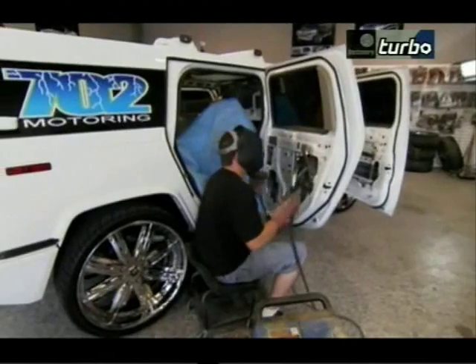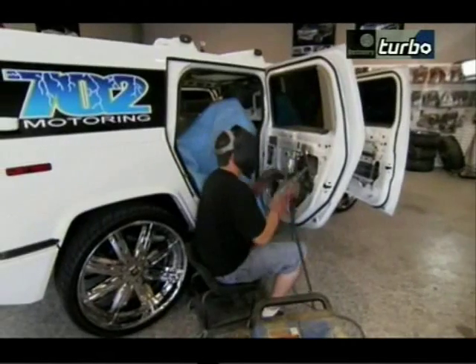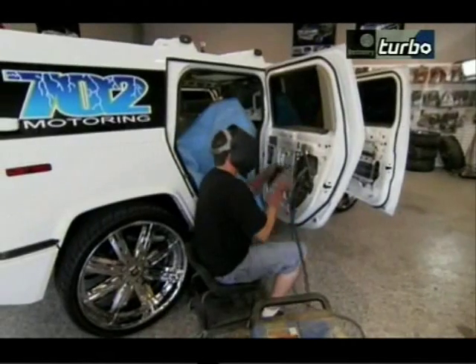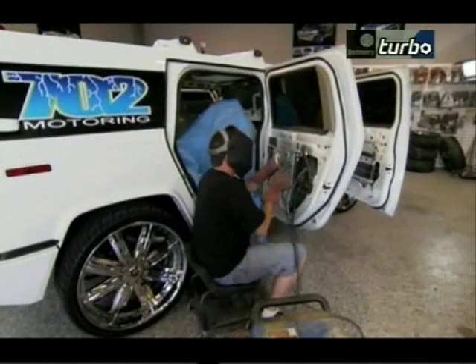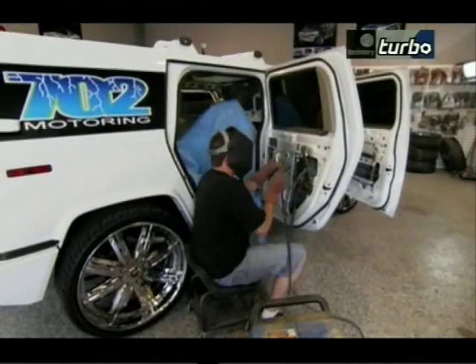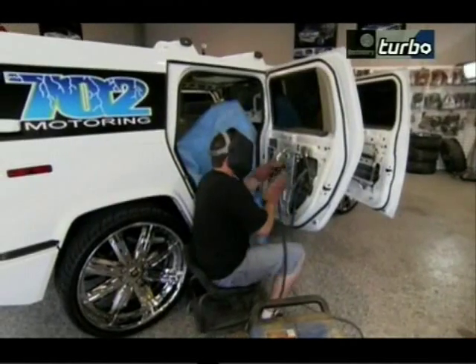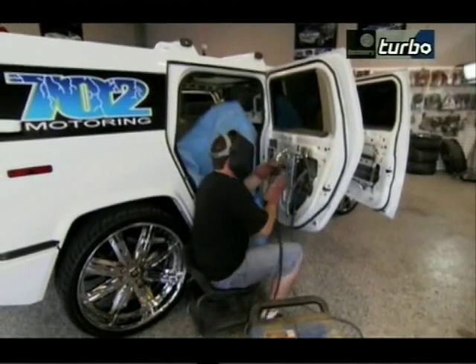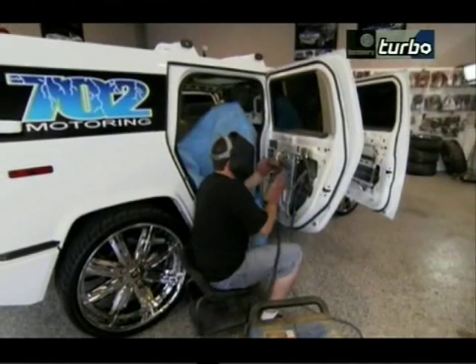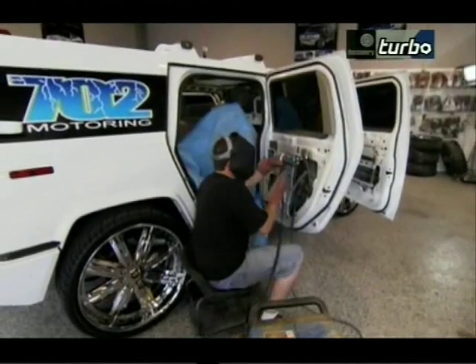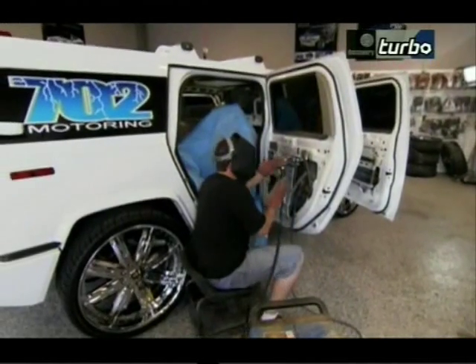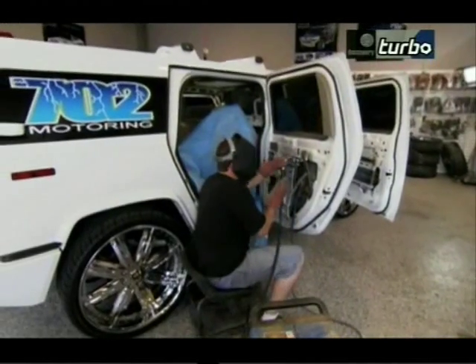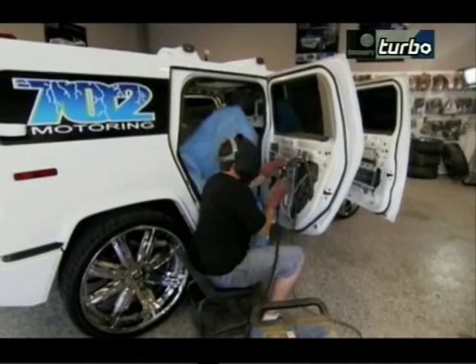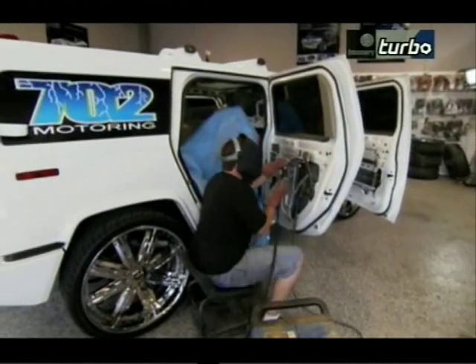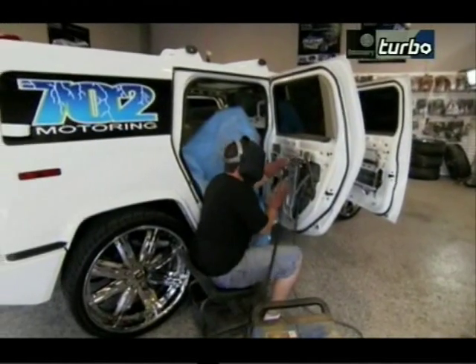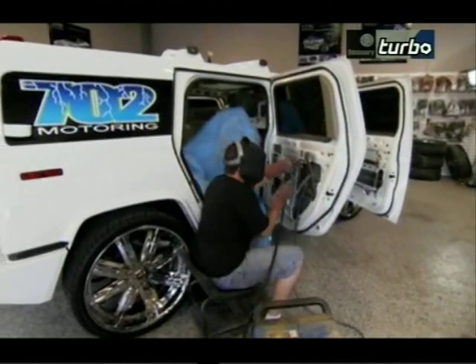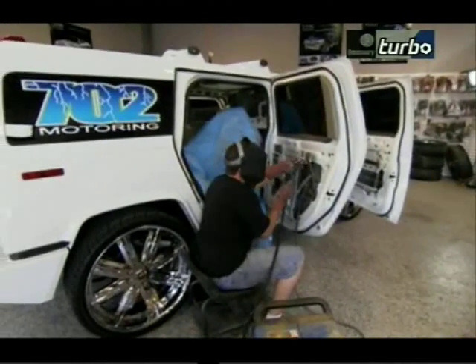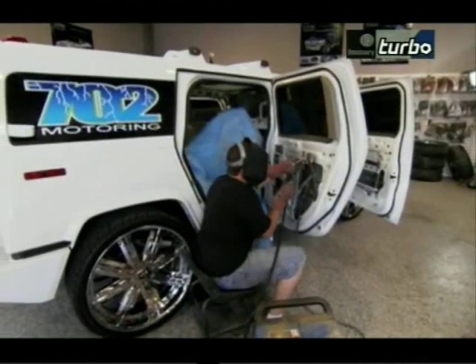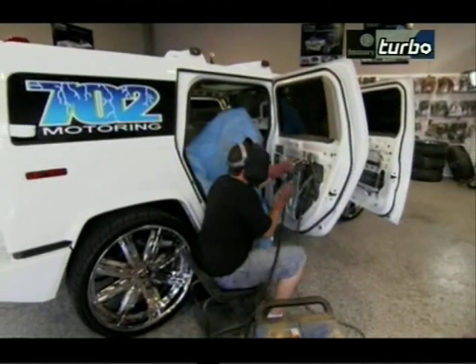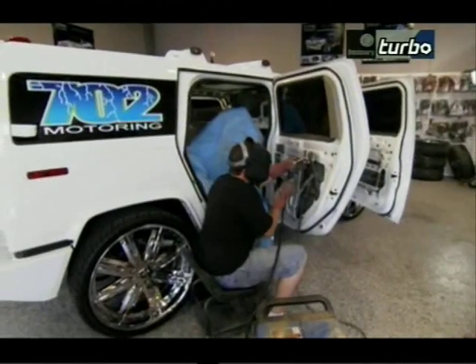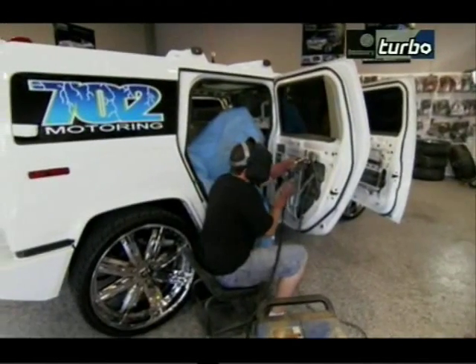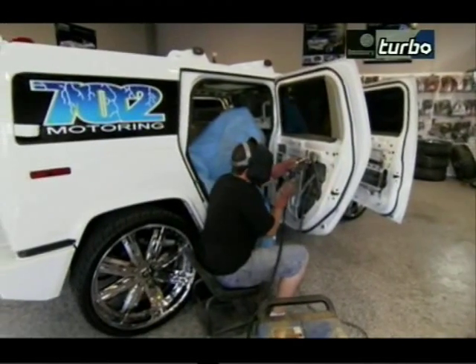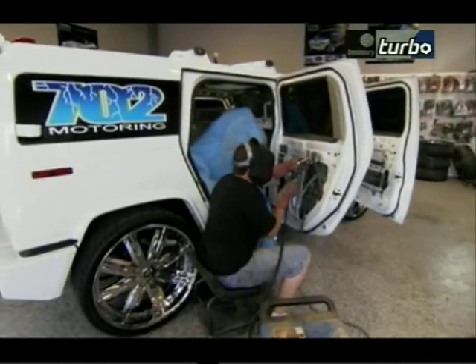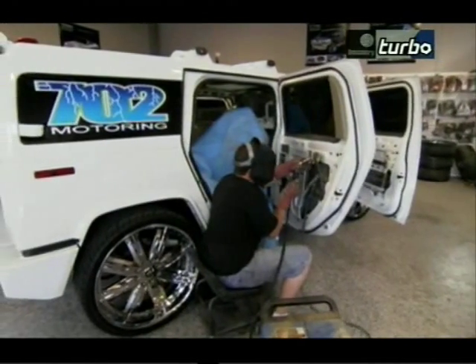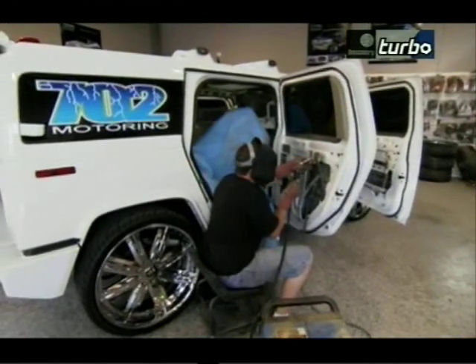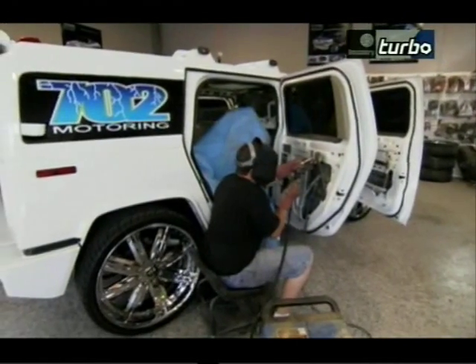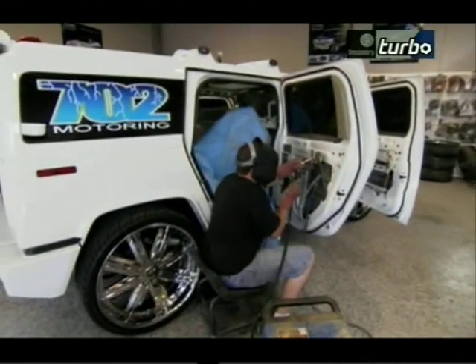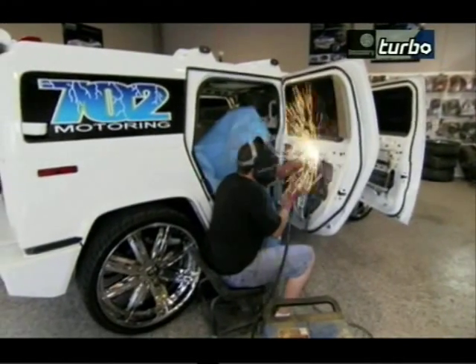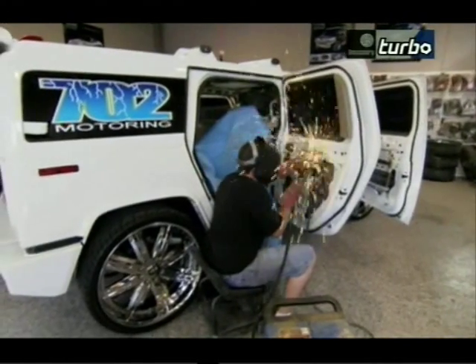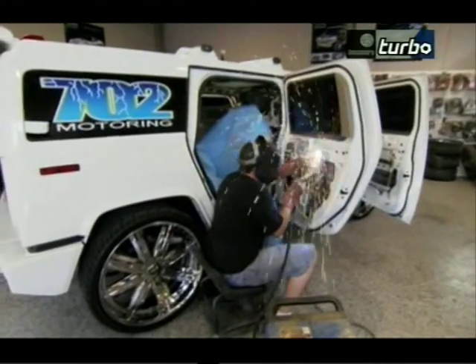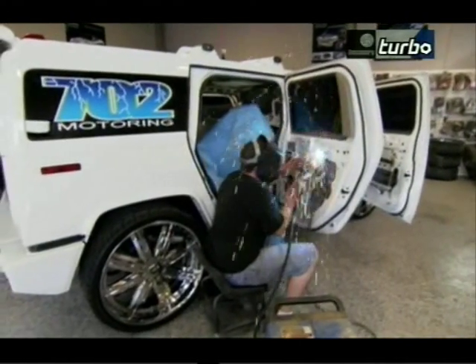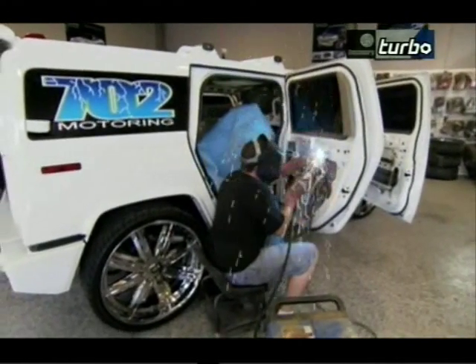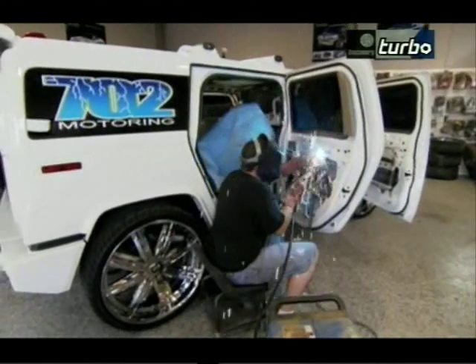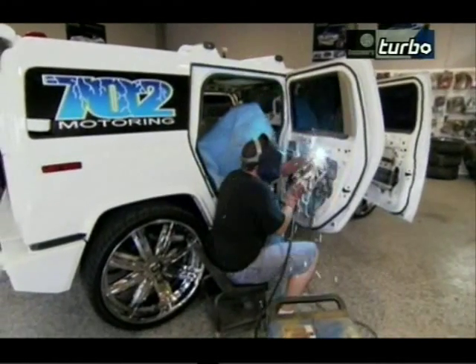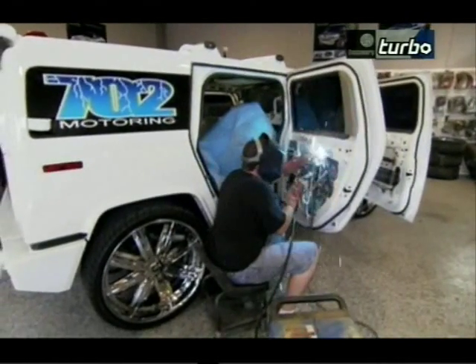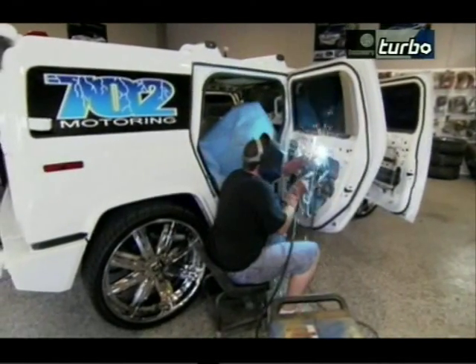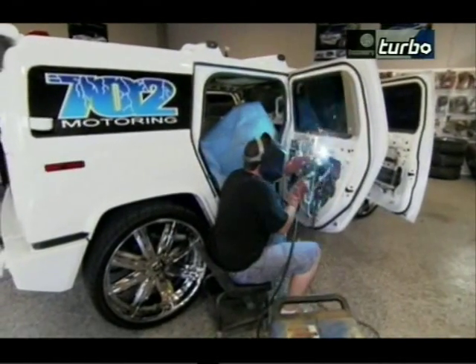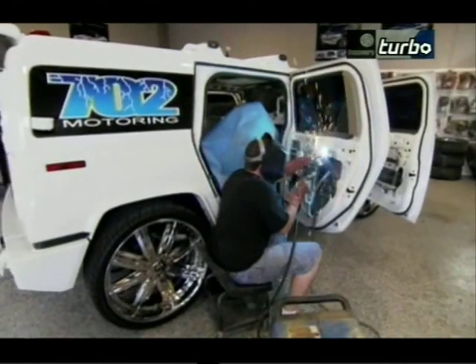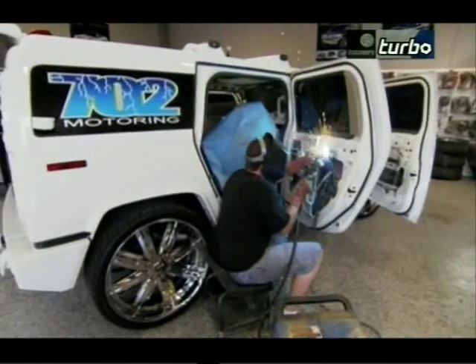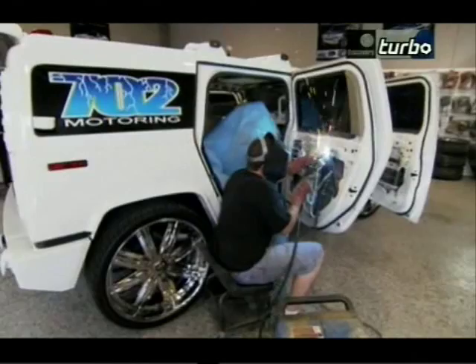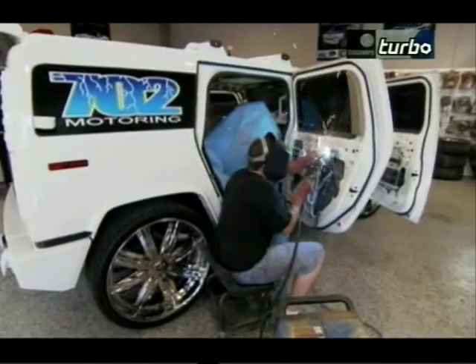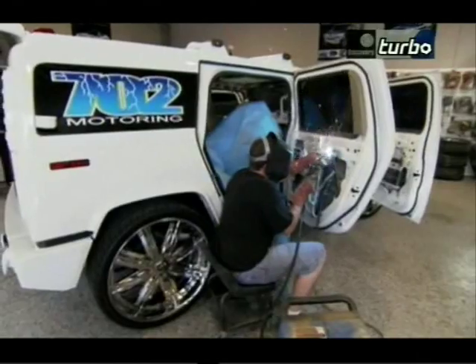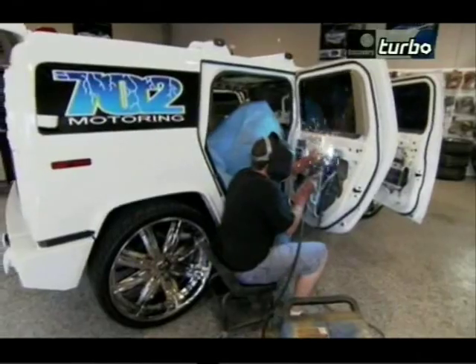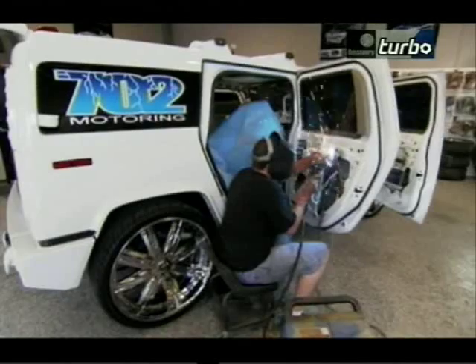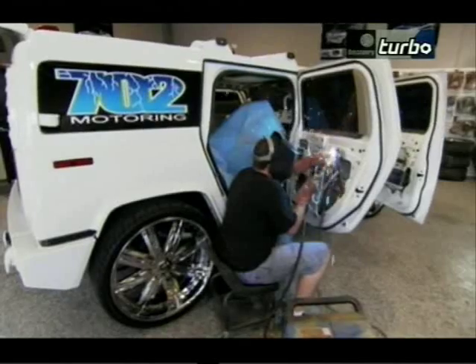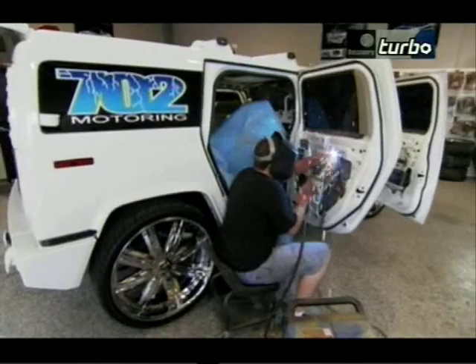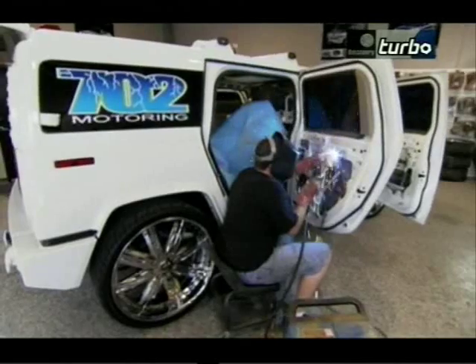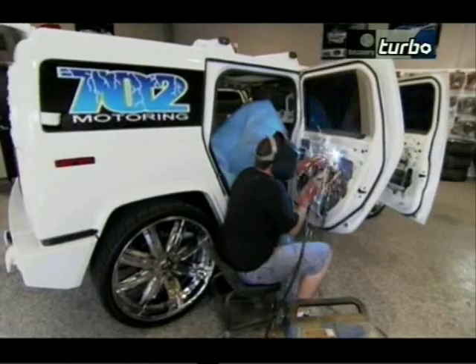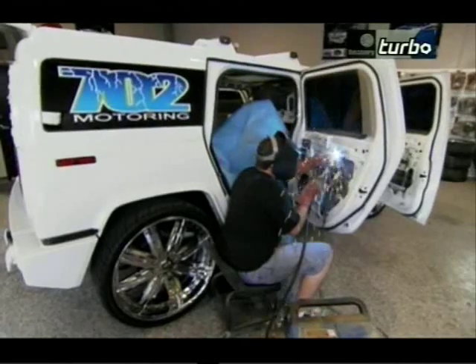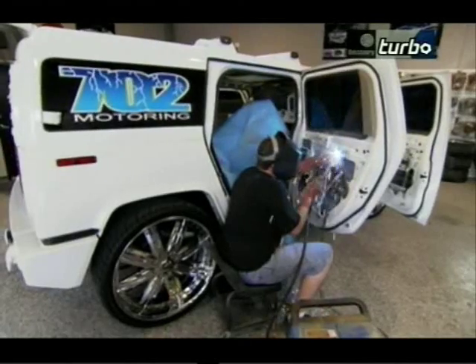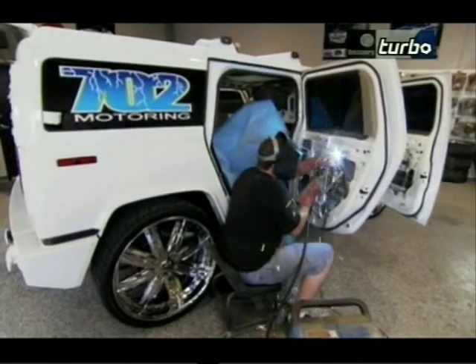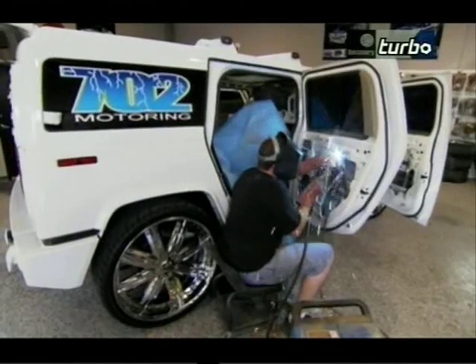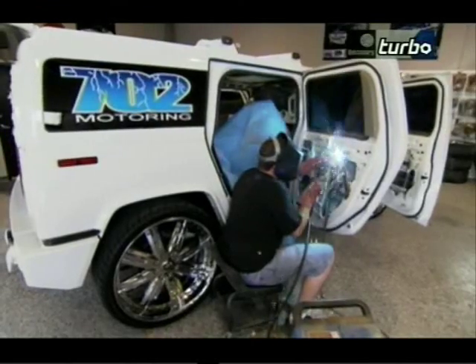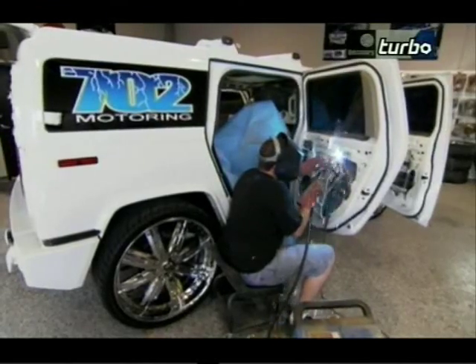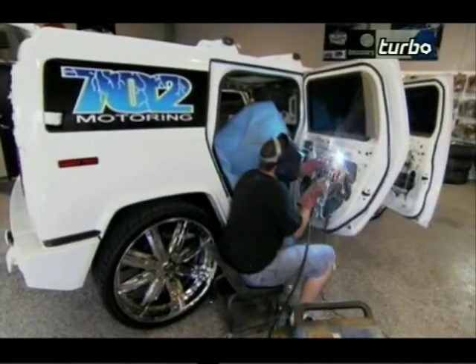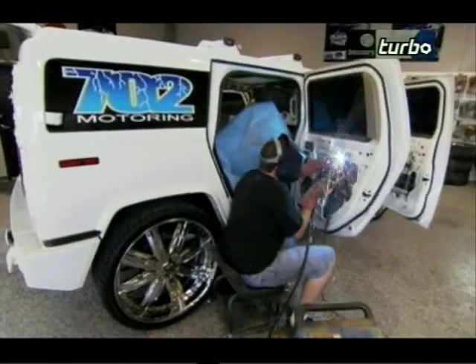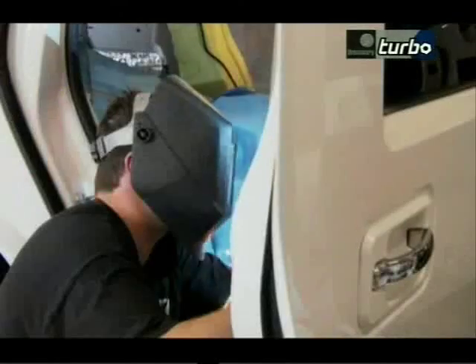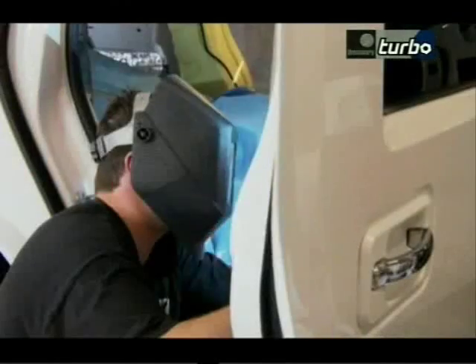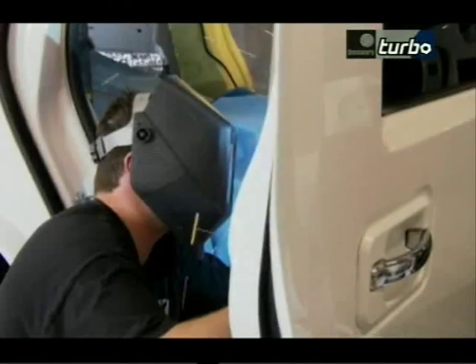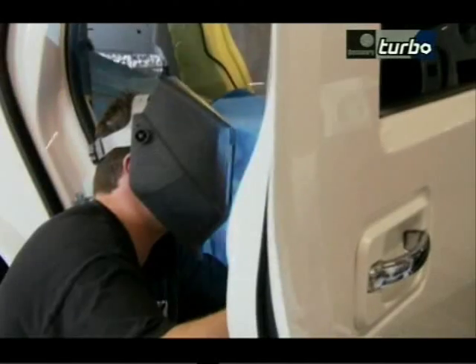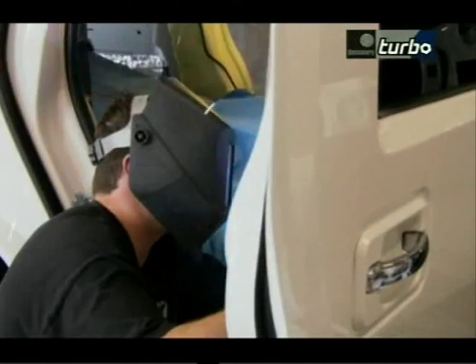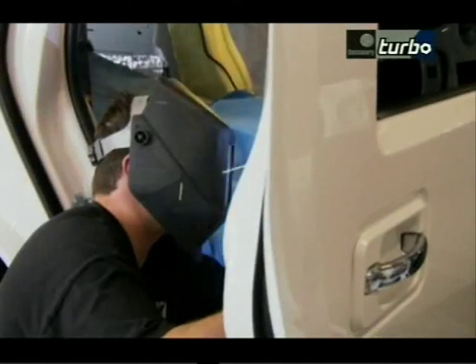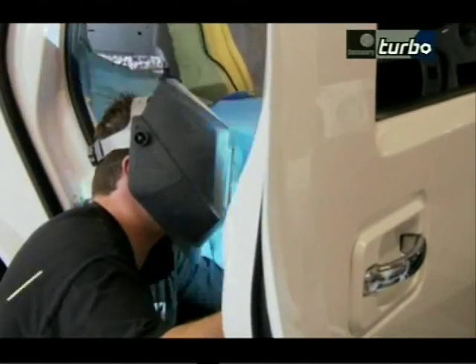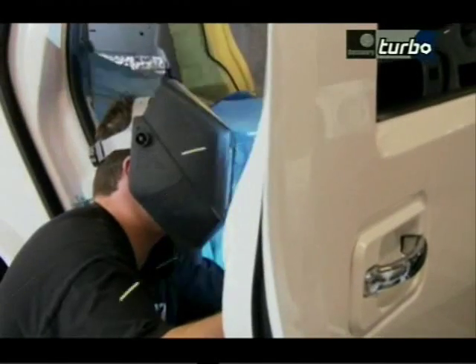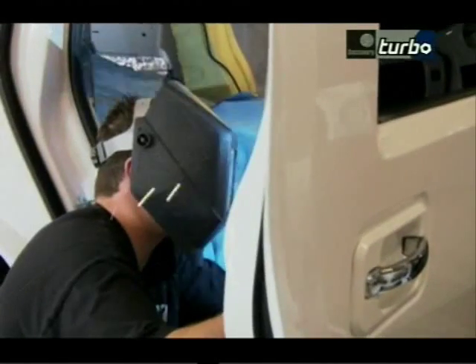Jeremy's got a keen eye for design. He's a whiz on the blowtorch, but he's not so smart when it comes to picking out his wardrobe.